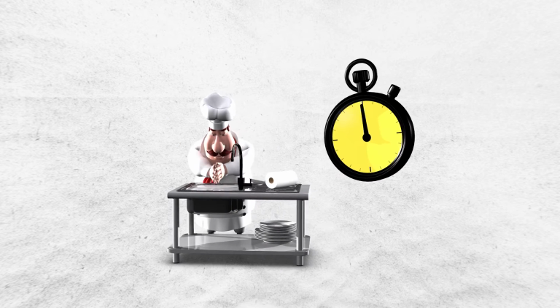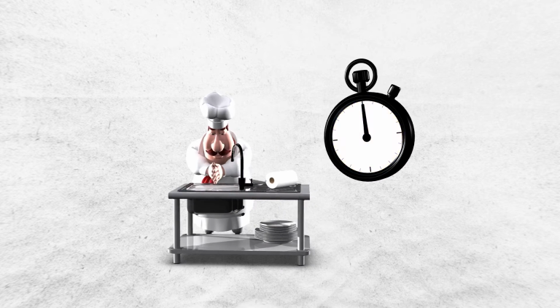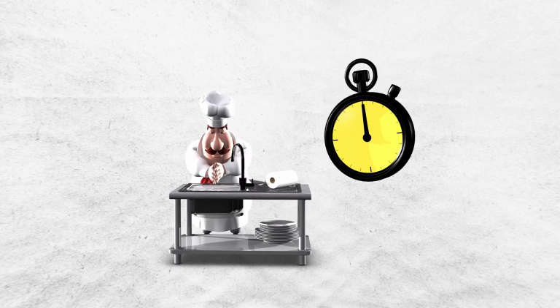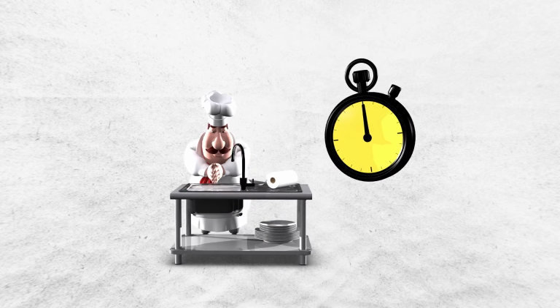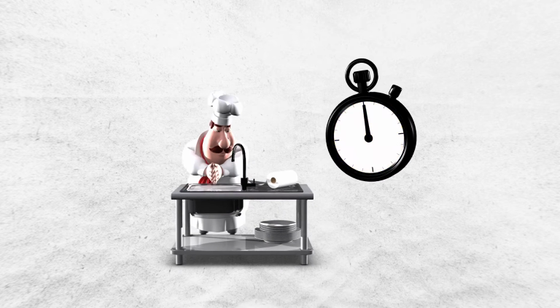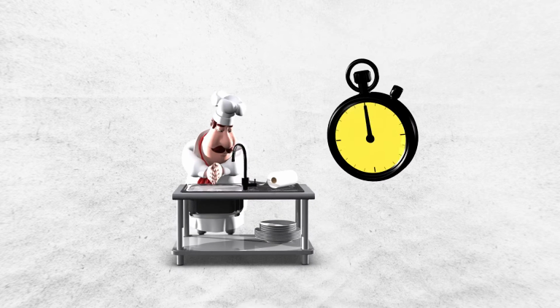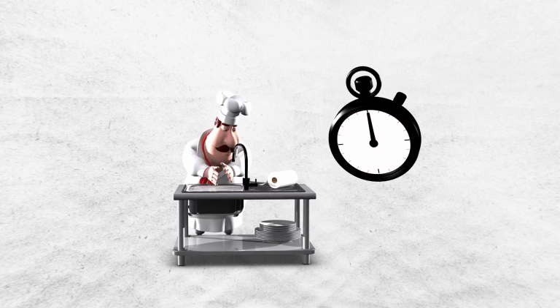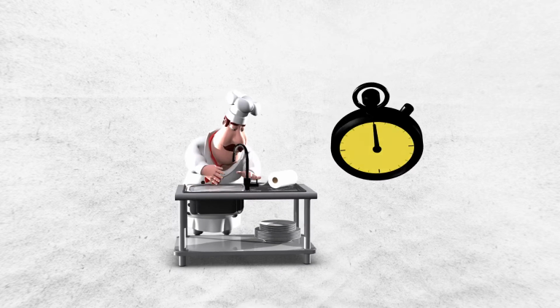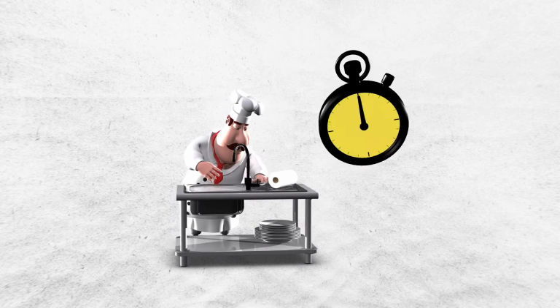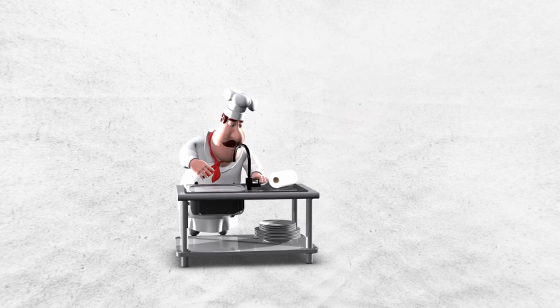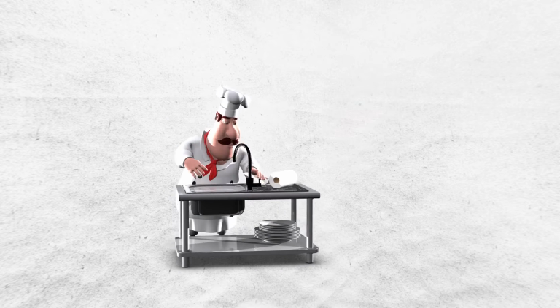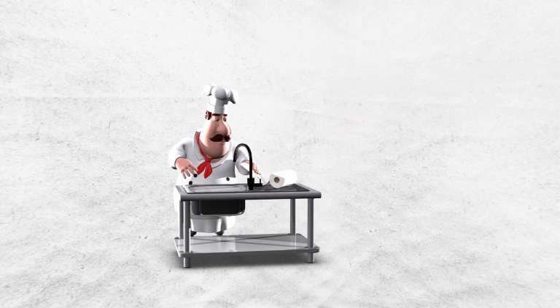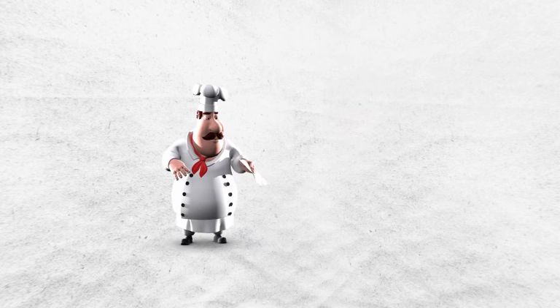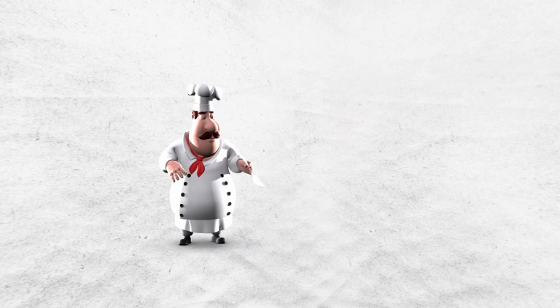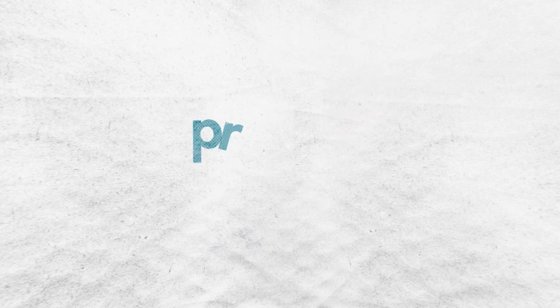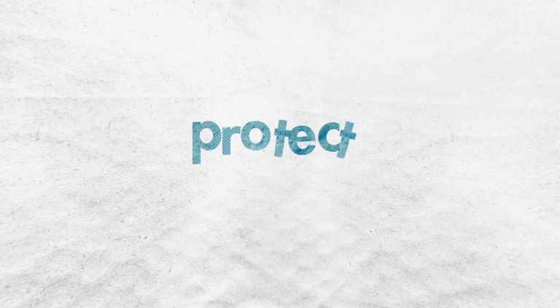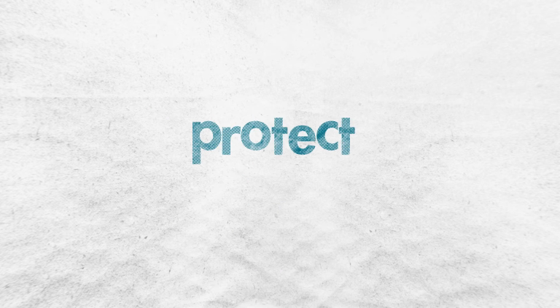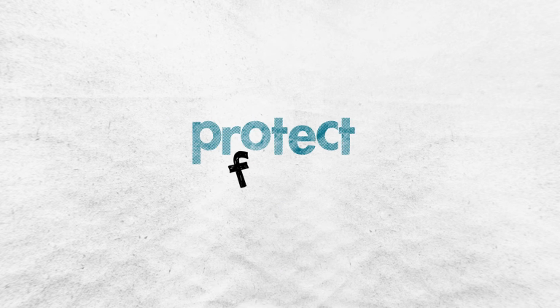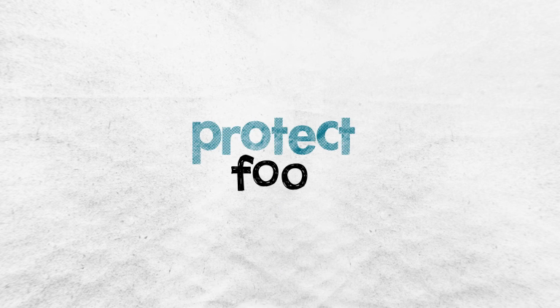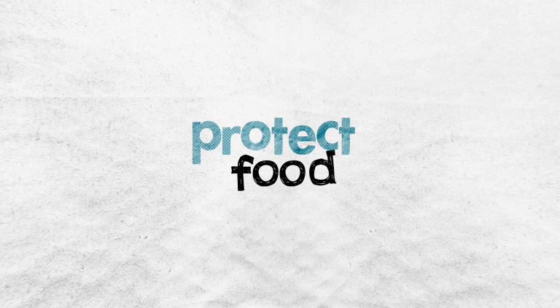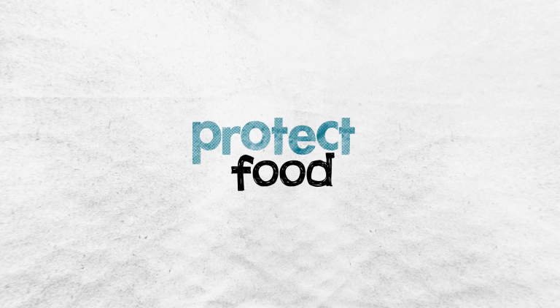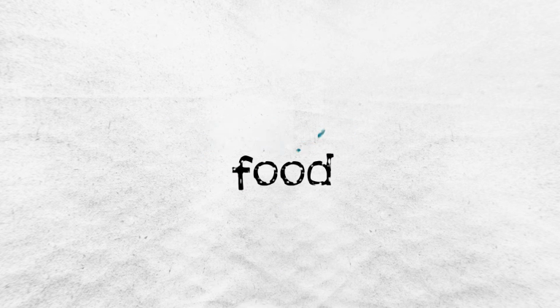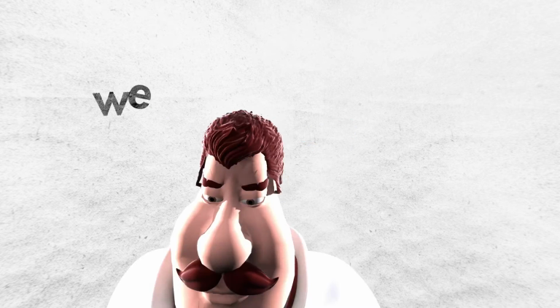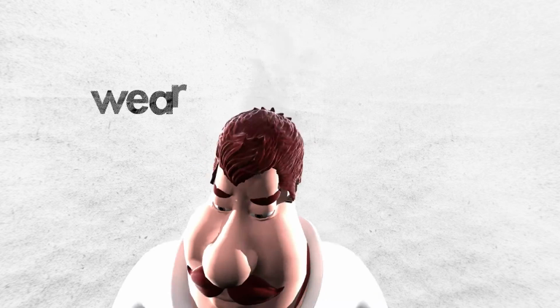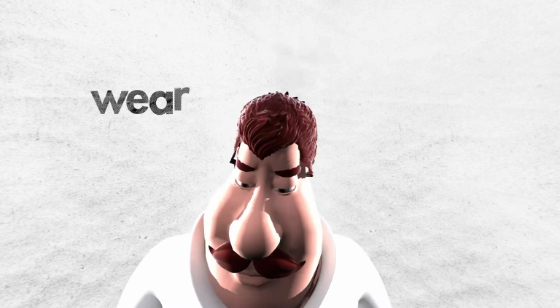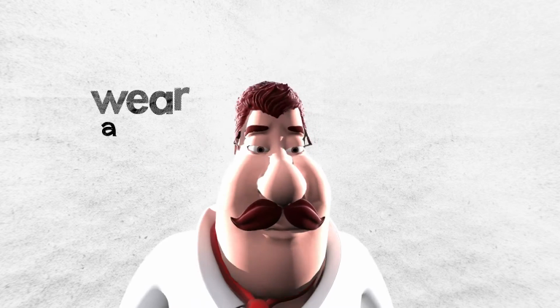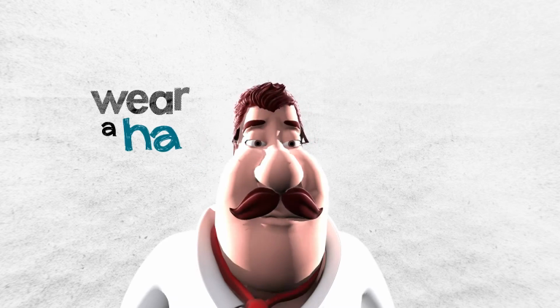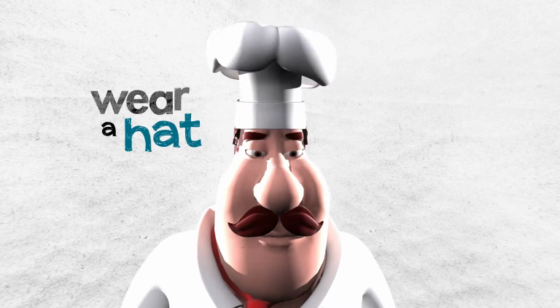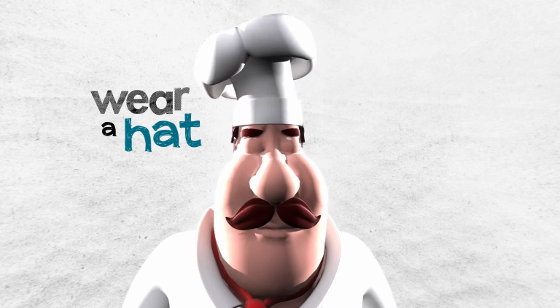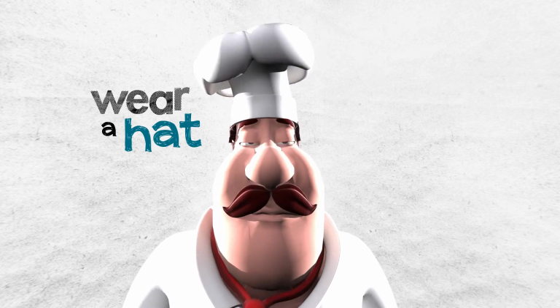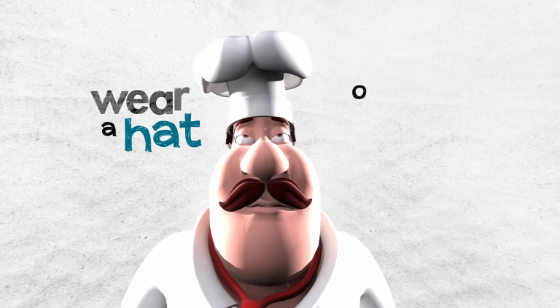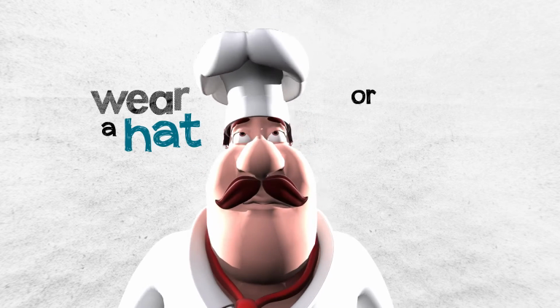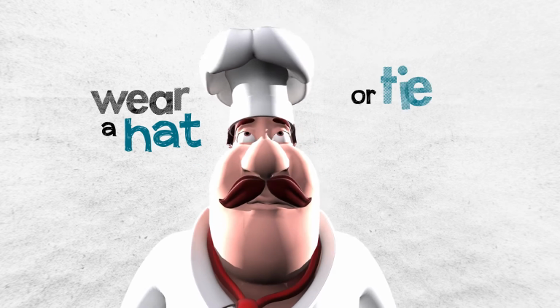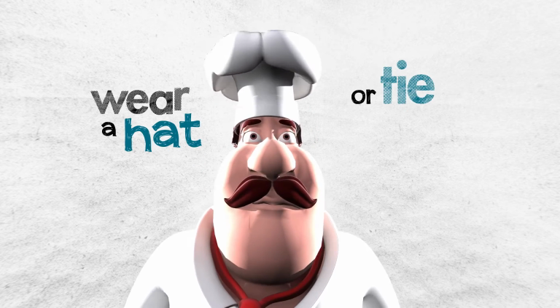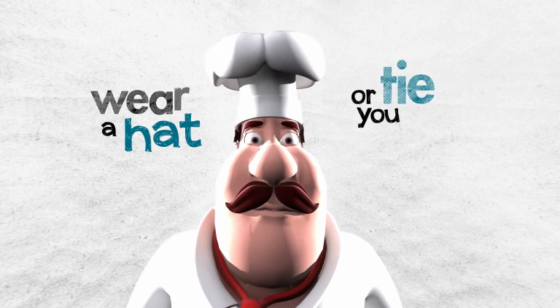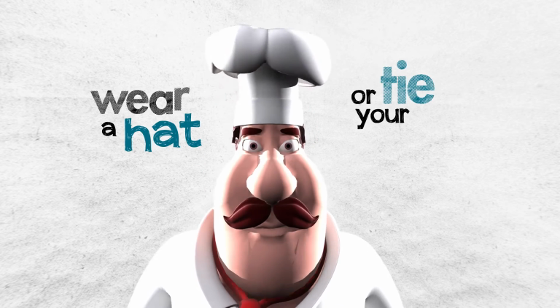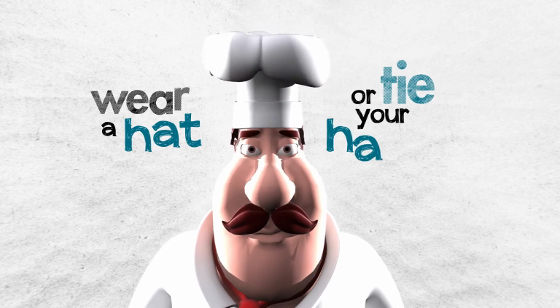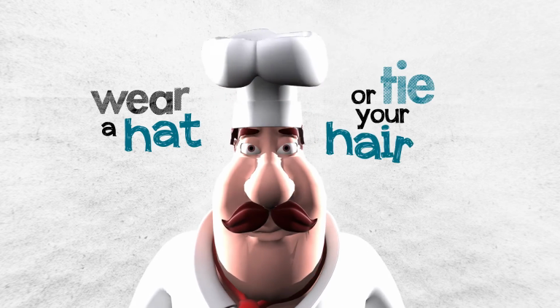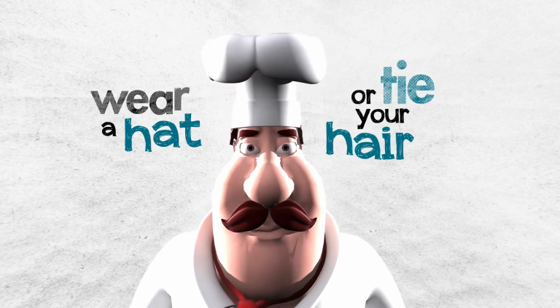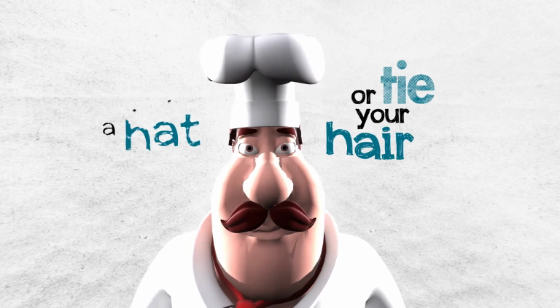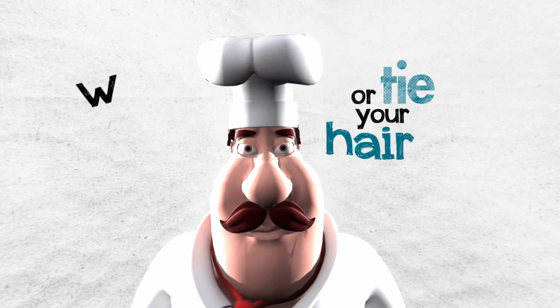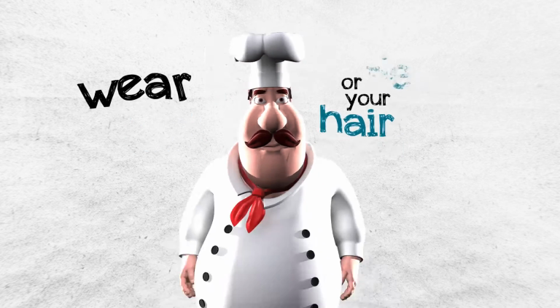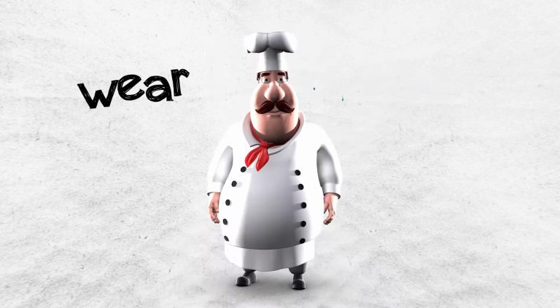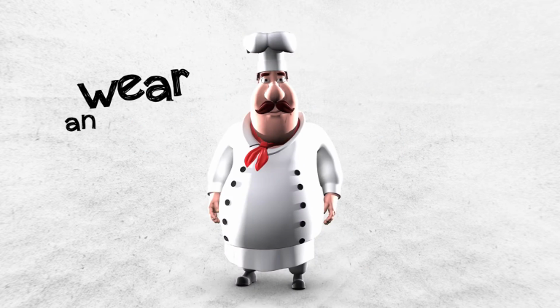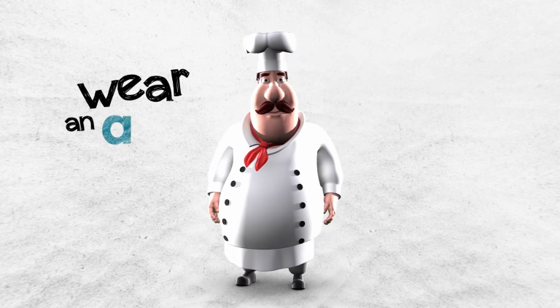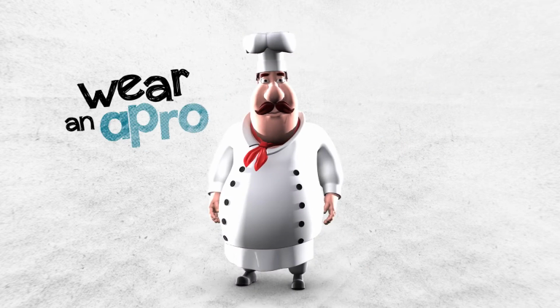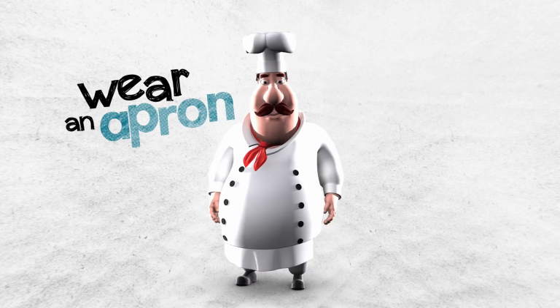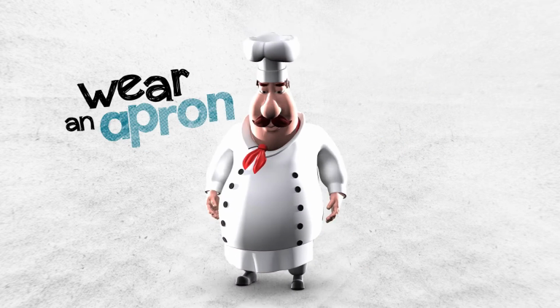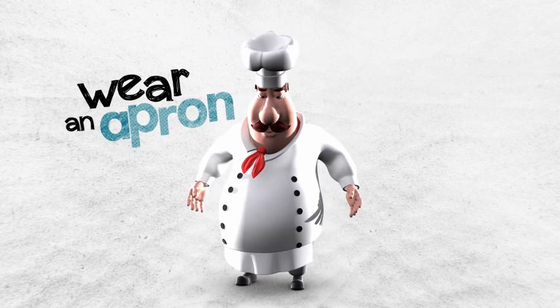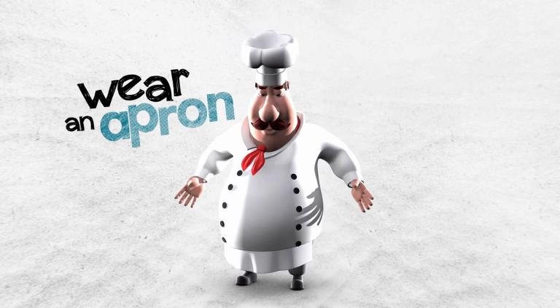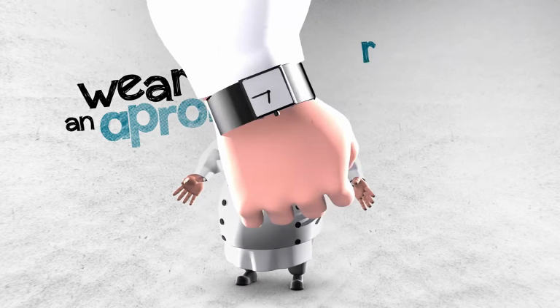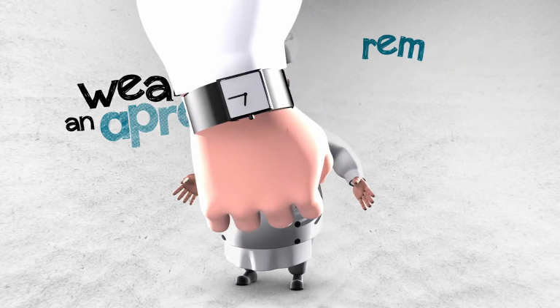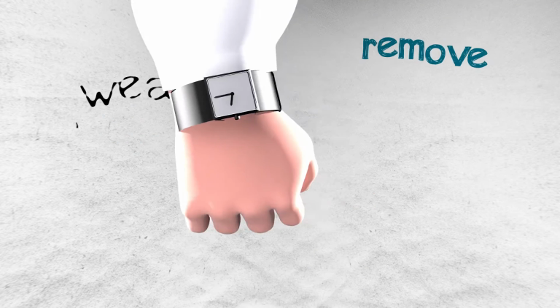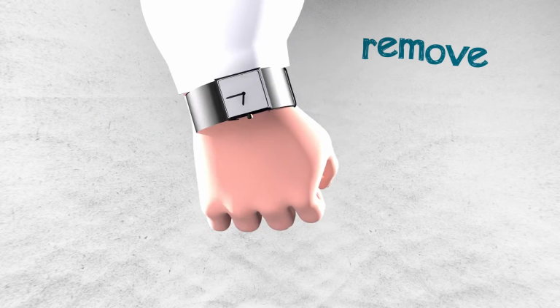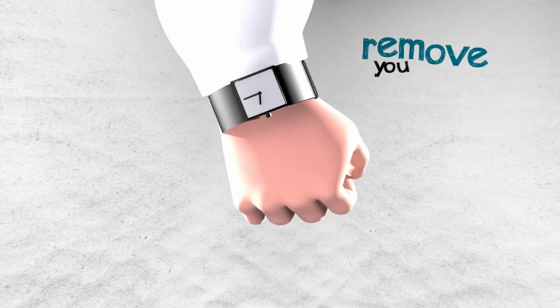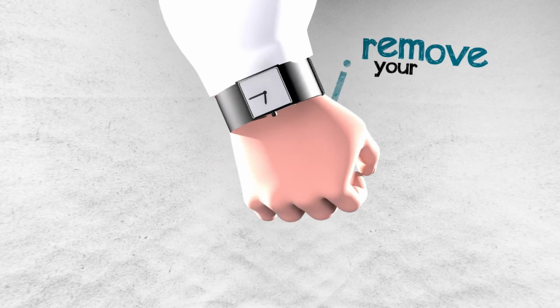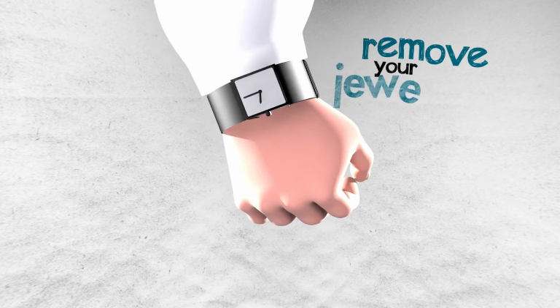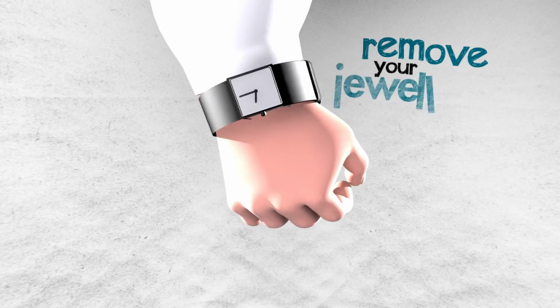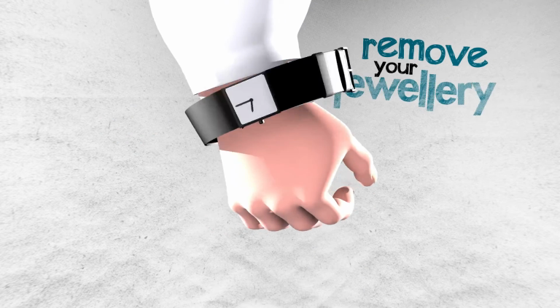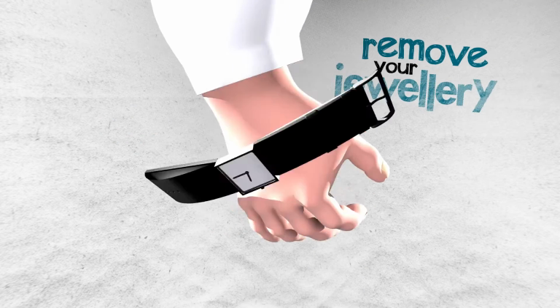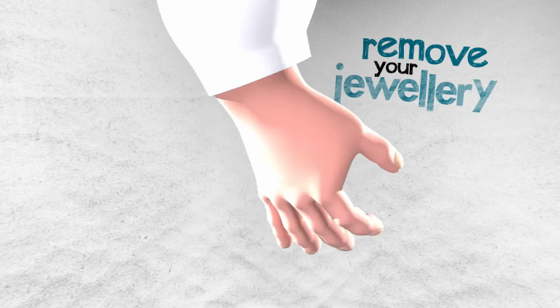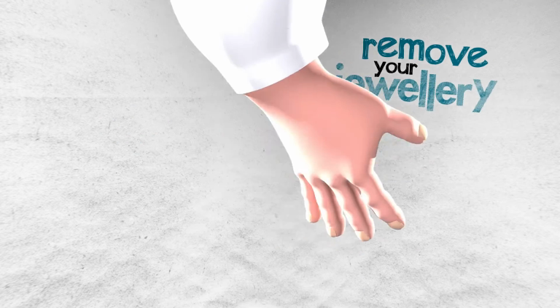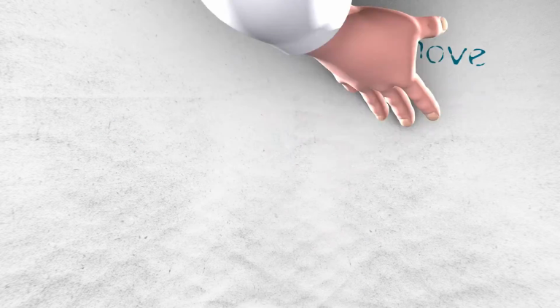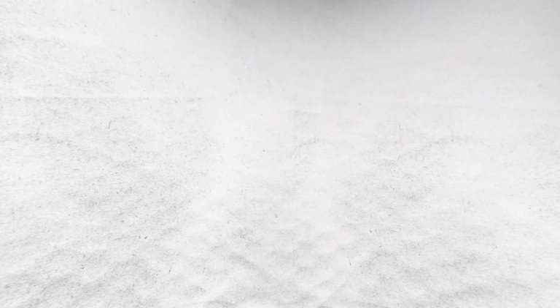Don't forget to protect food by wearing a hat or tying your hair, wearing an apron and removing your jewellery.